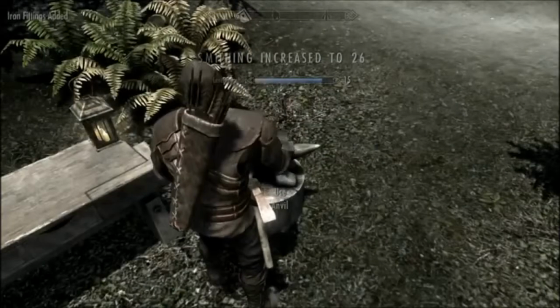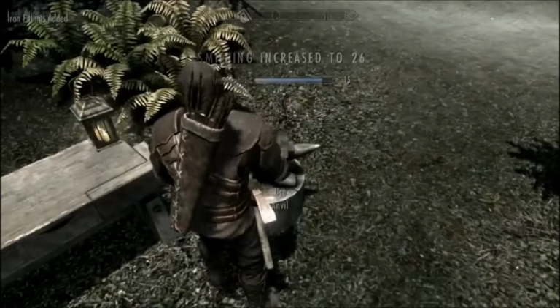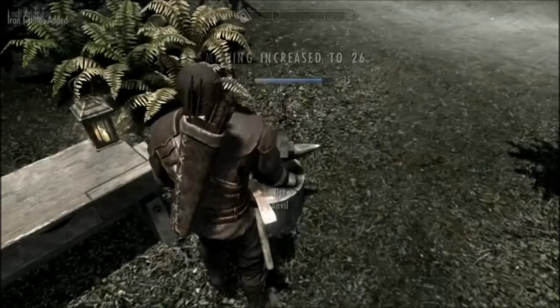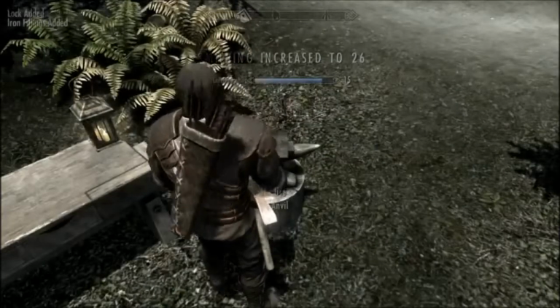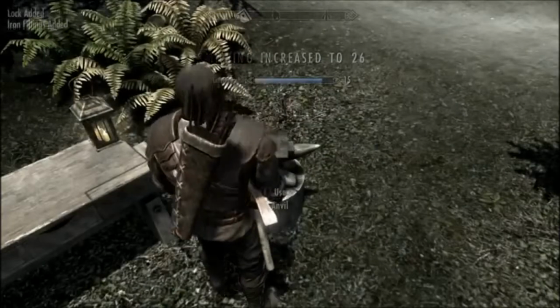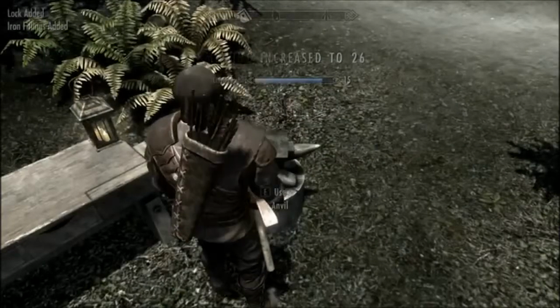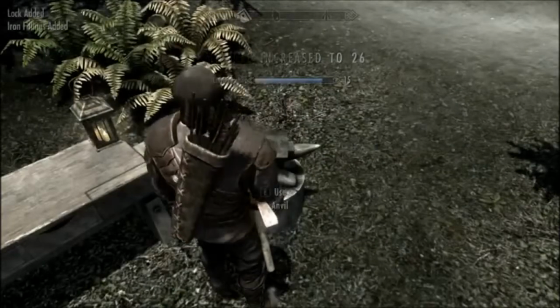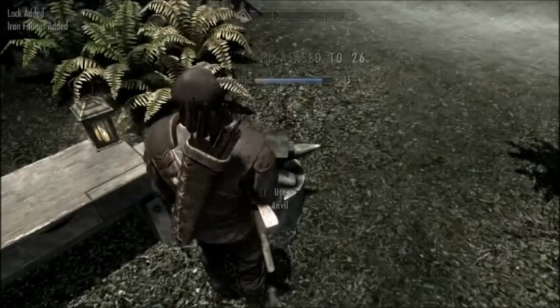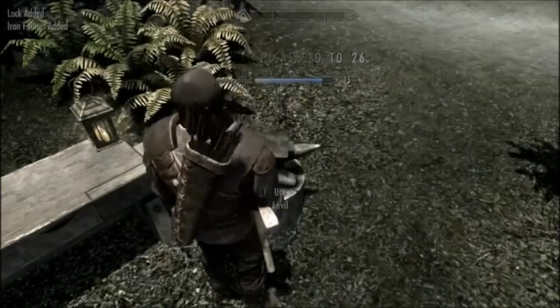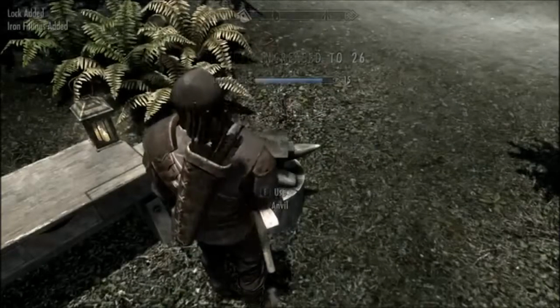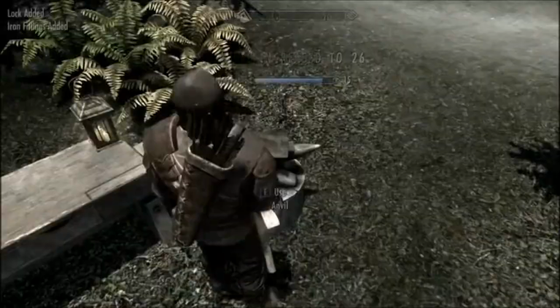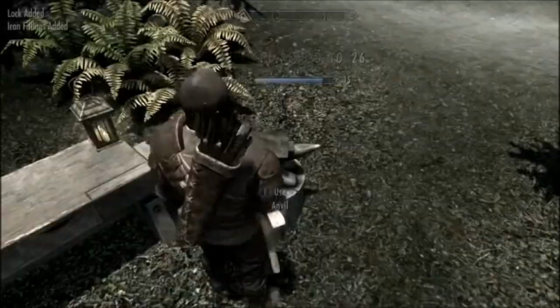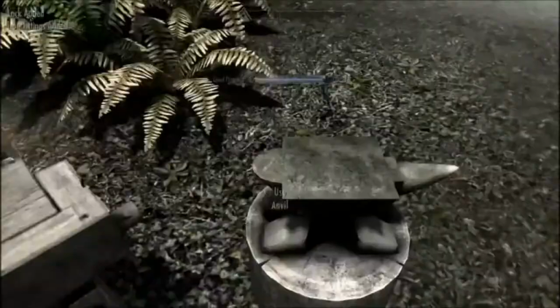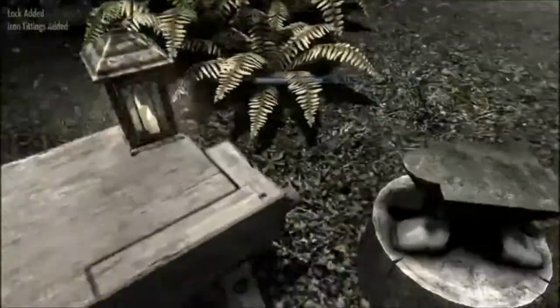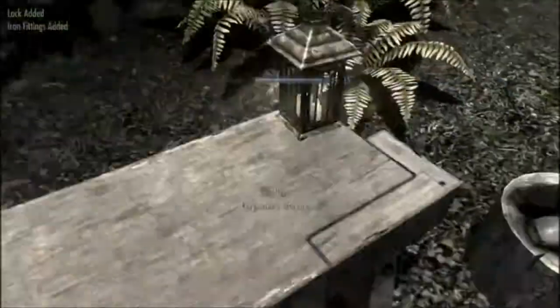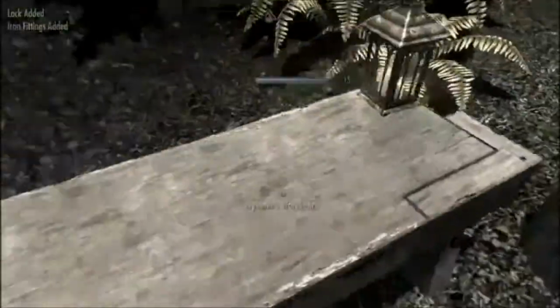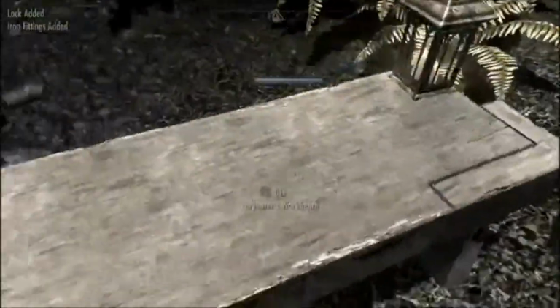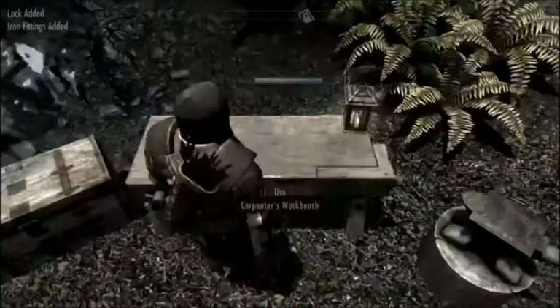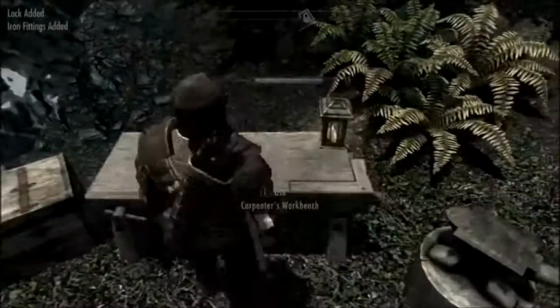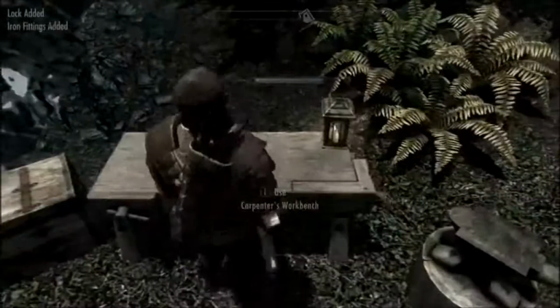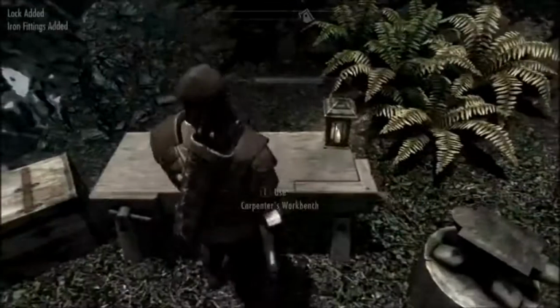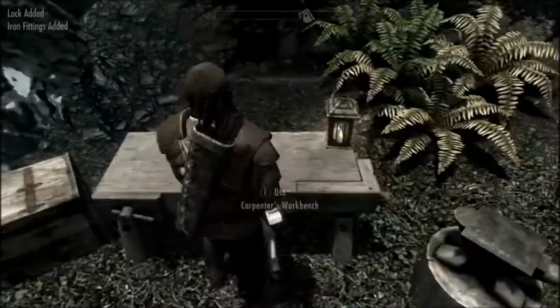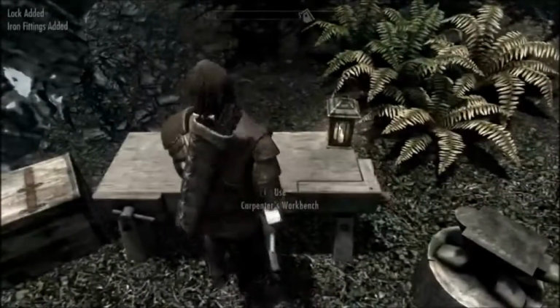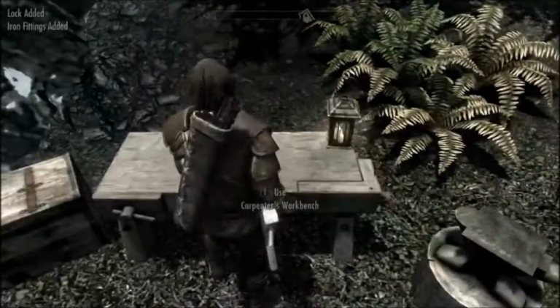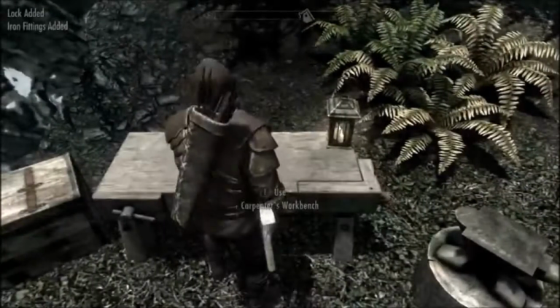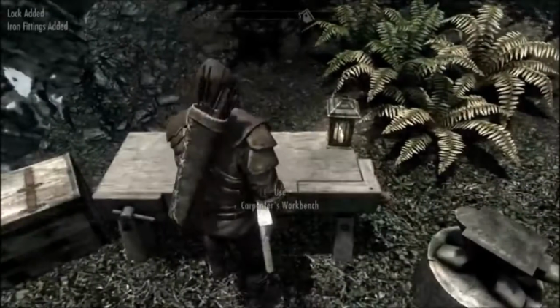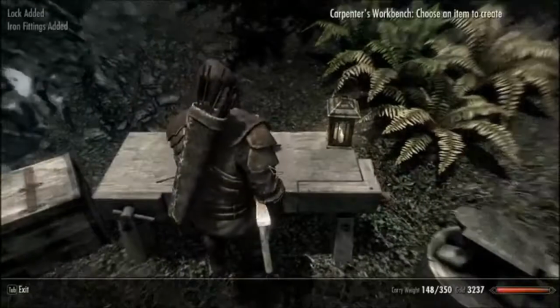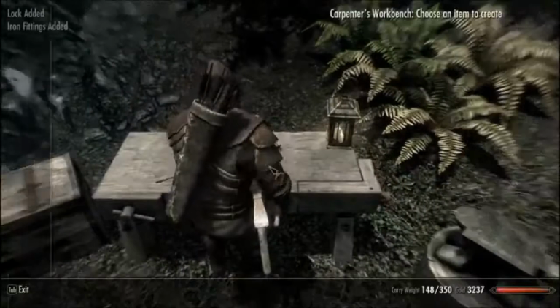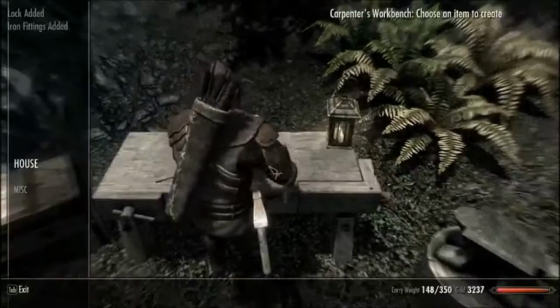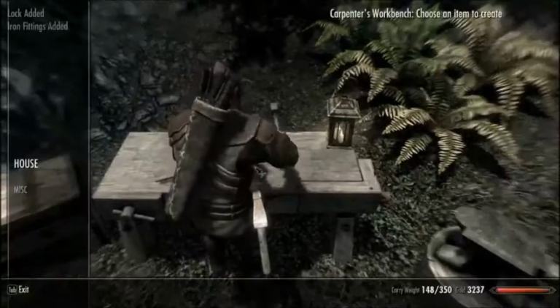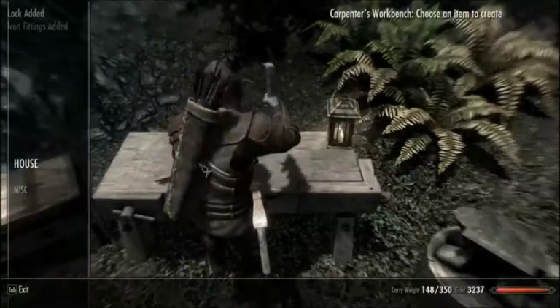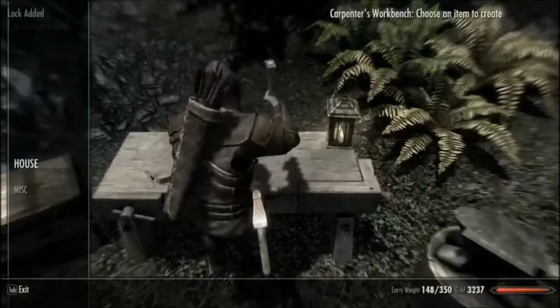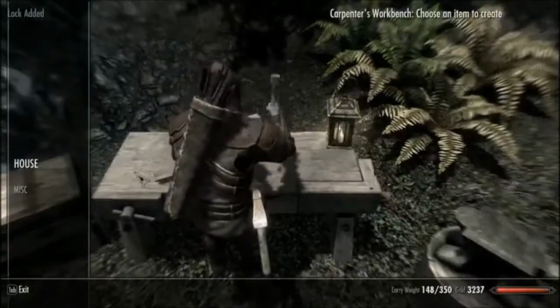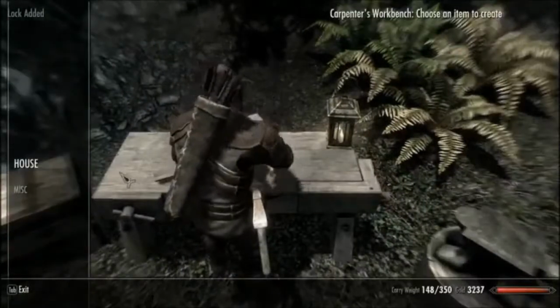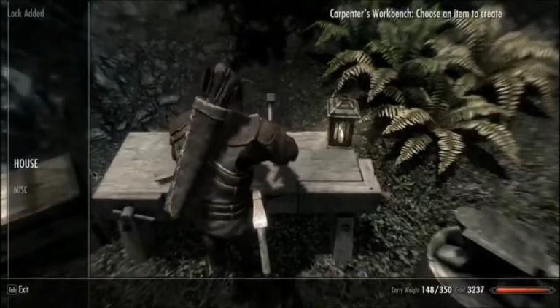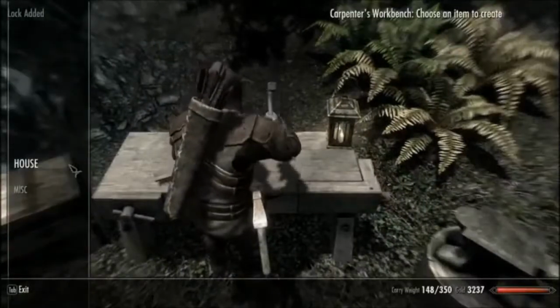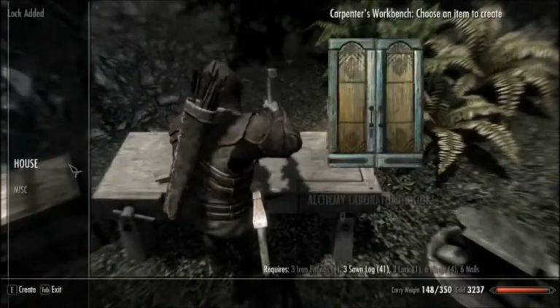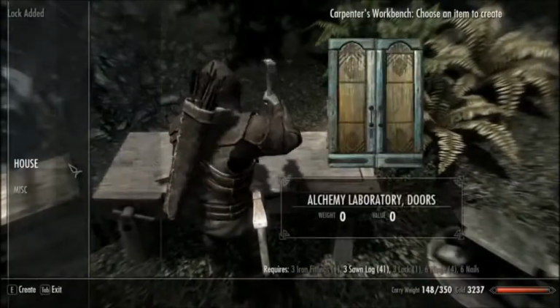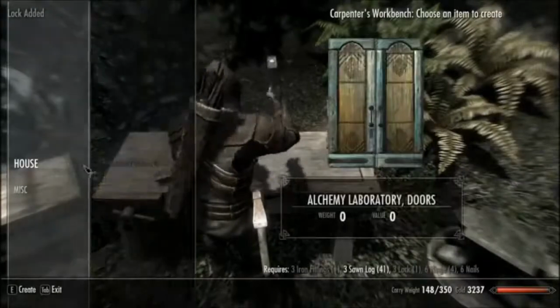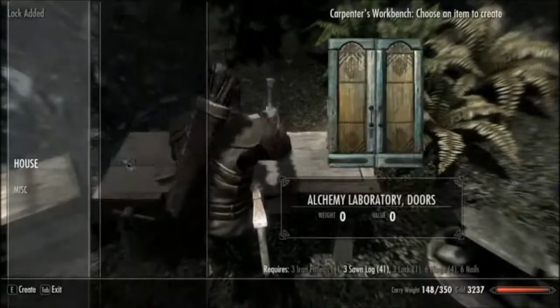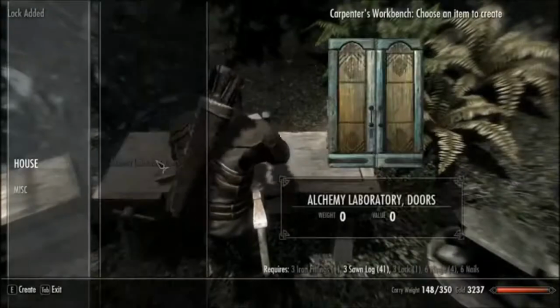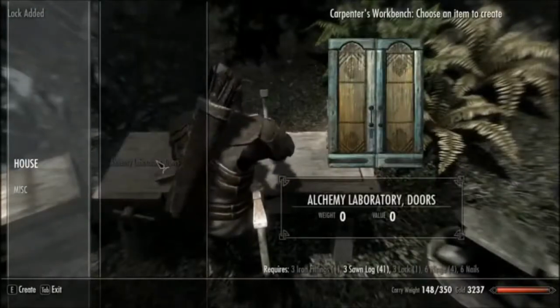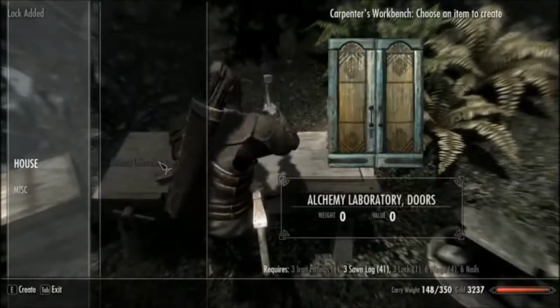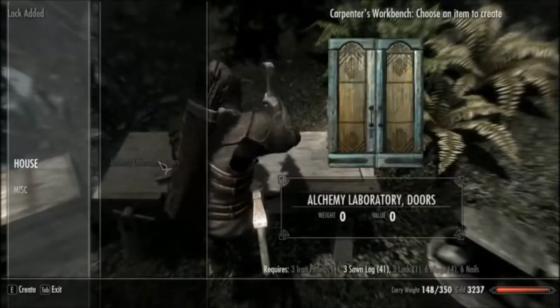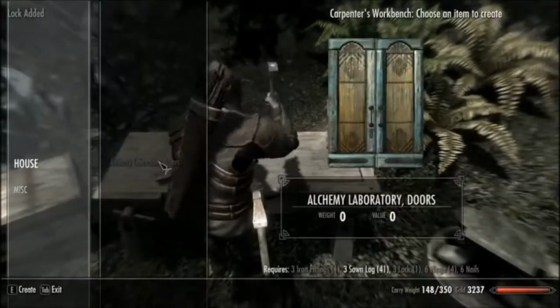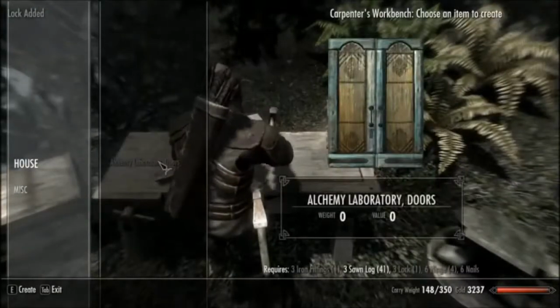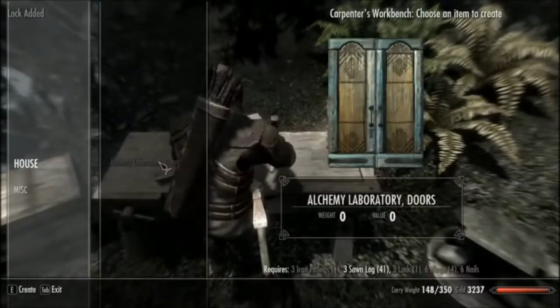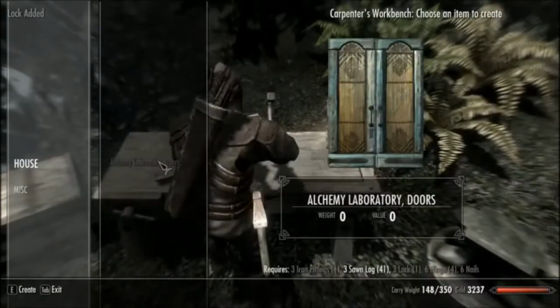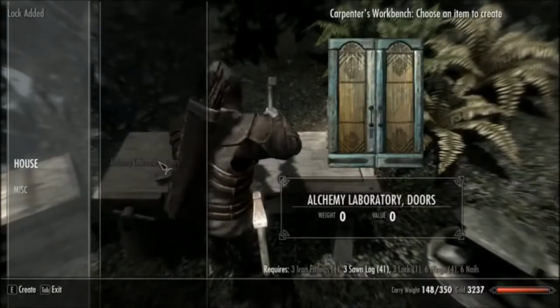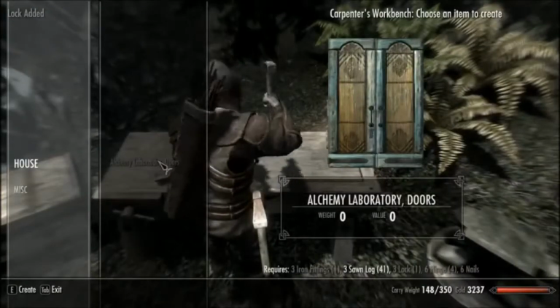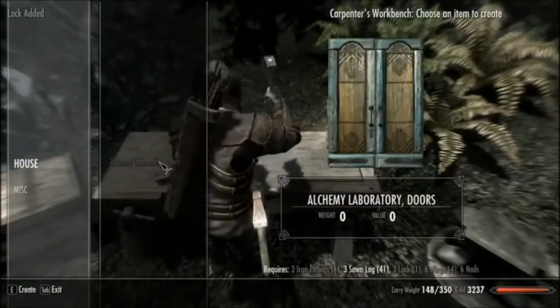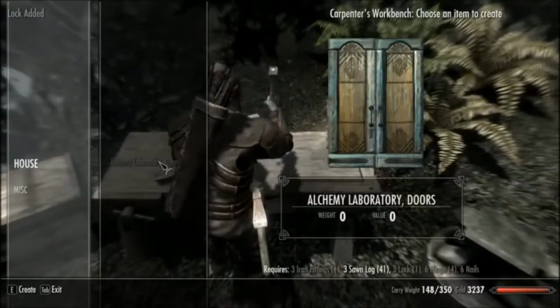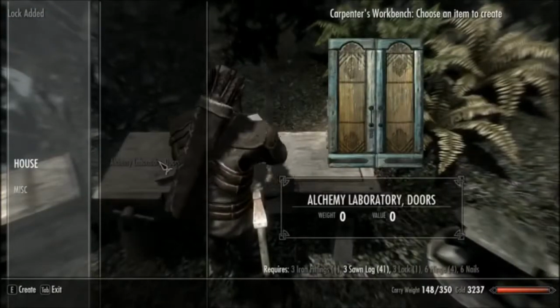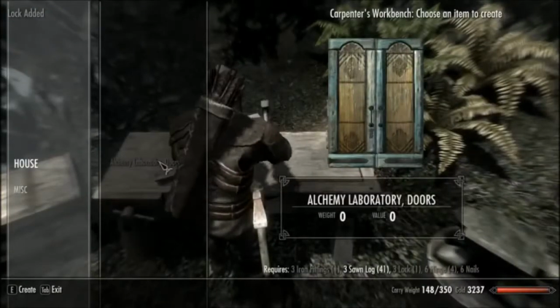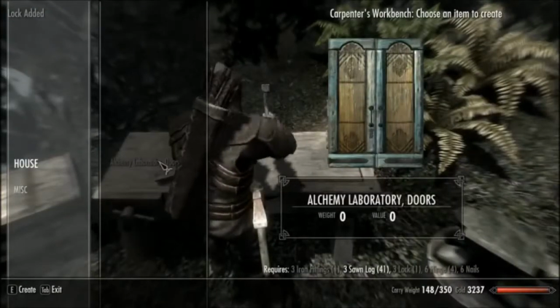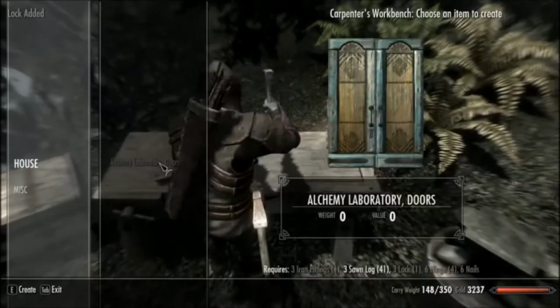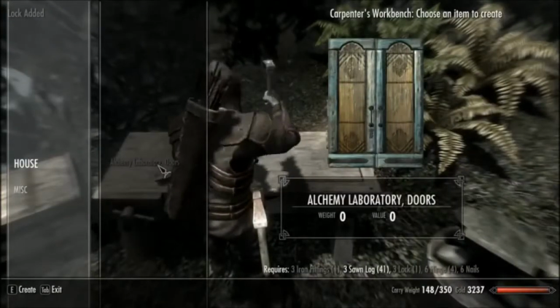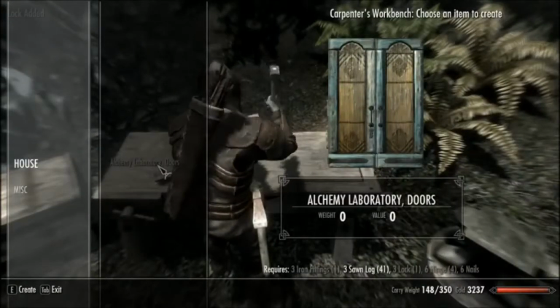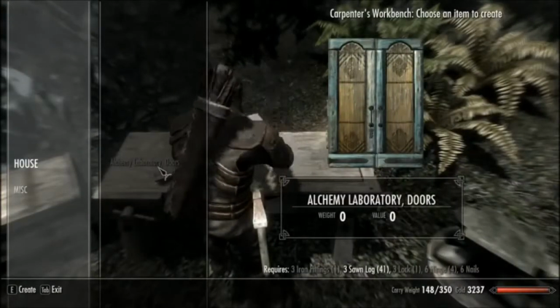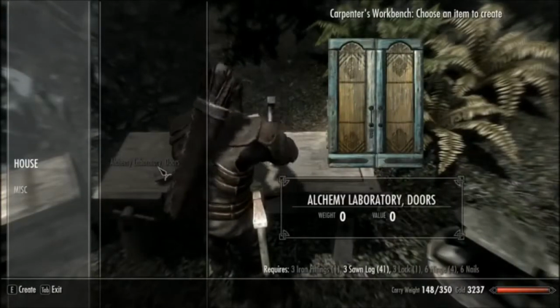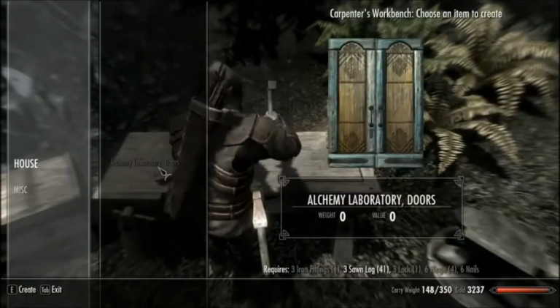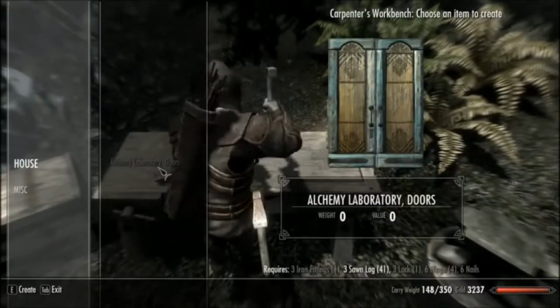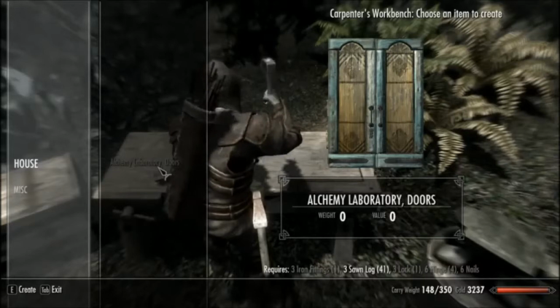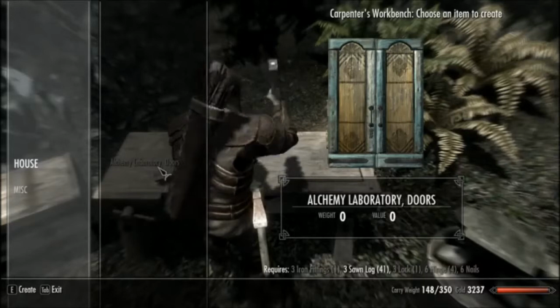She's probably already spawned inside. You'll need locks and nails — that's all you need for this one. Three locks.